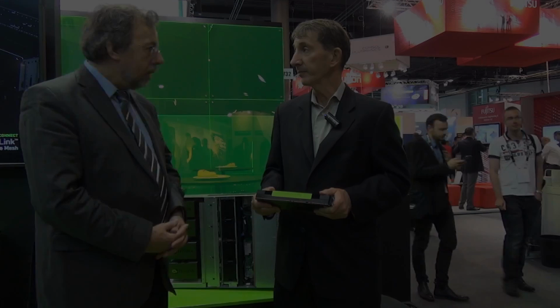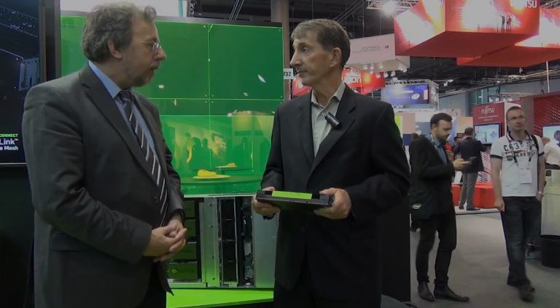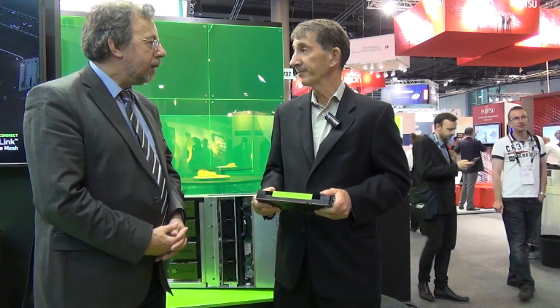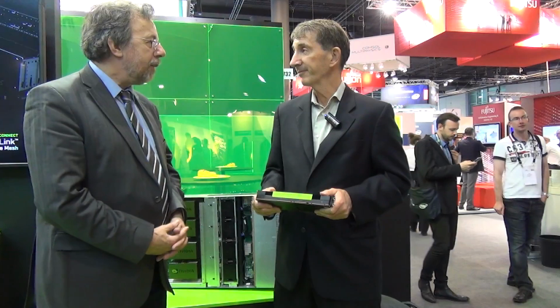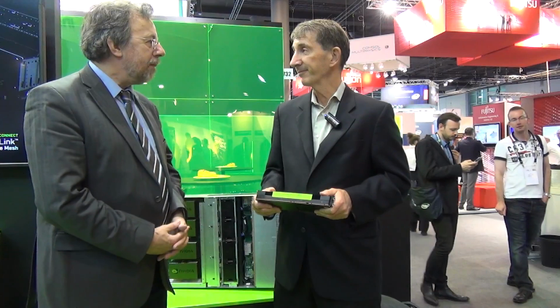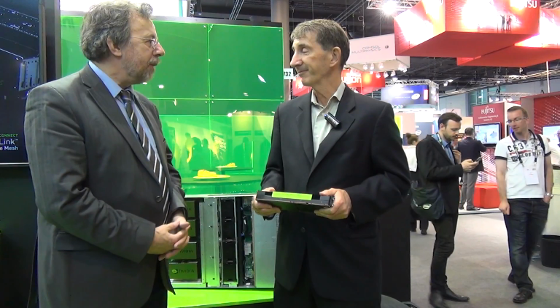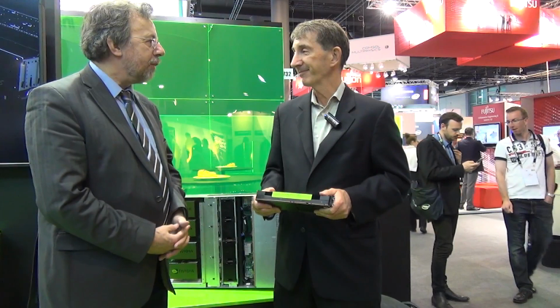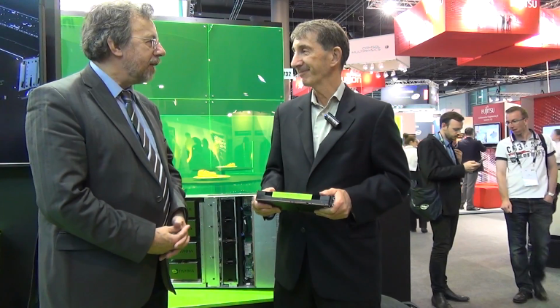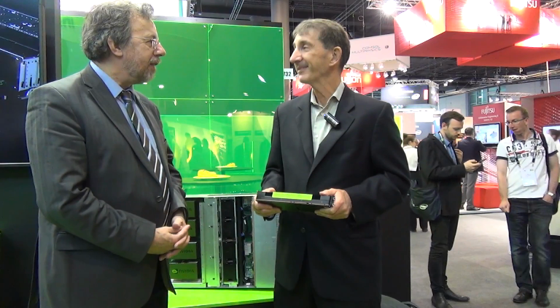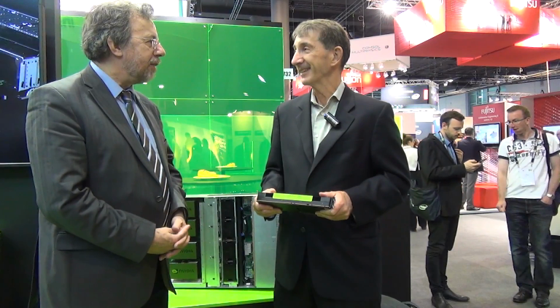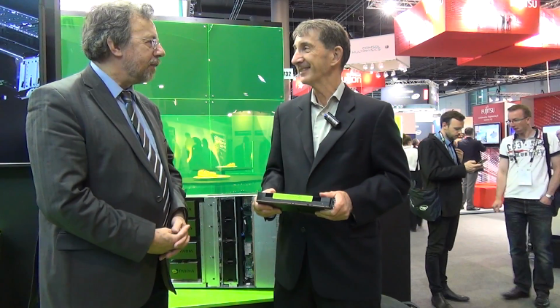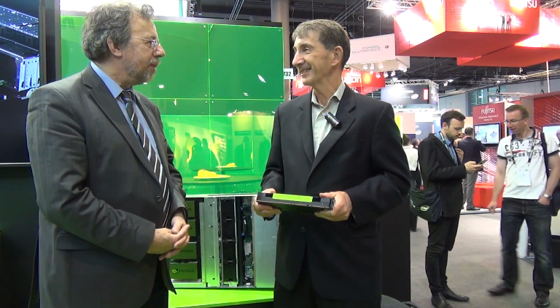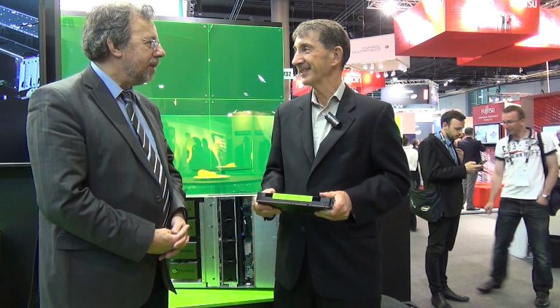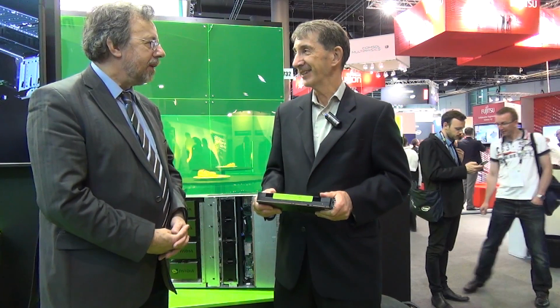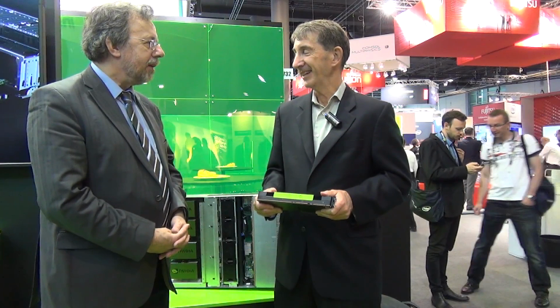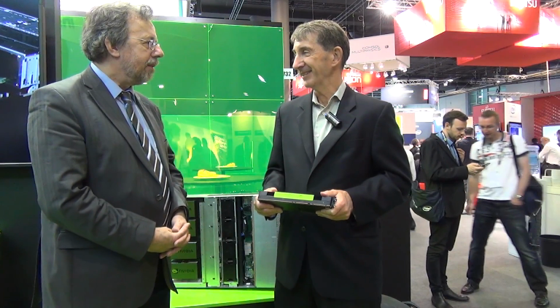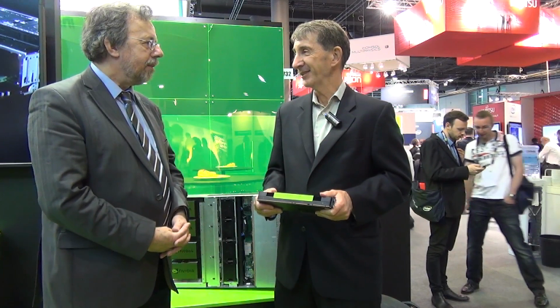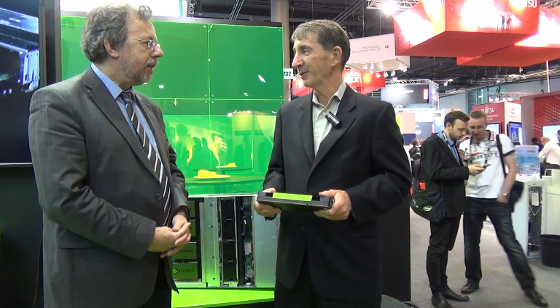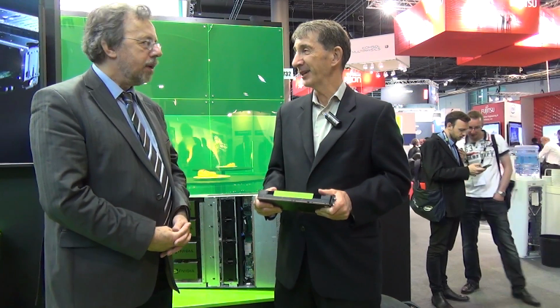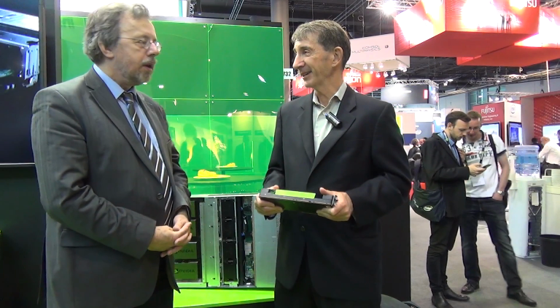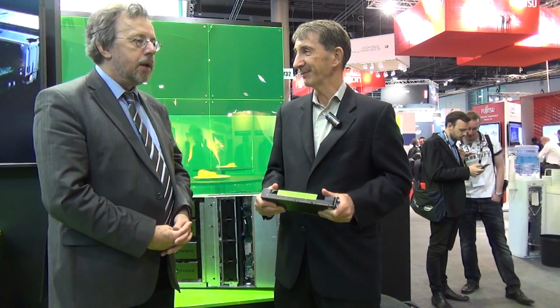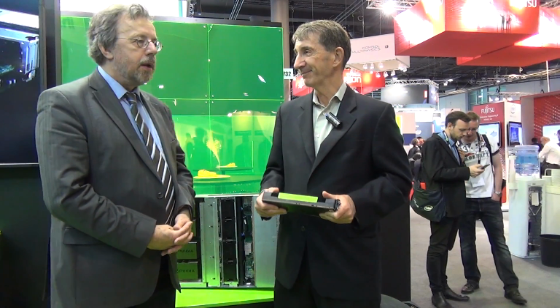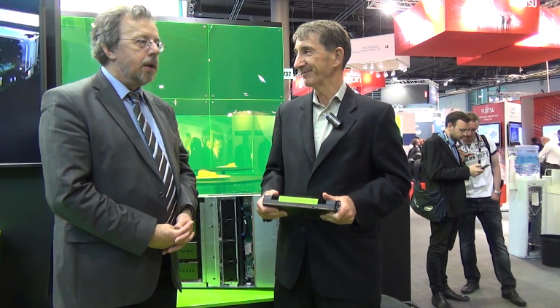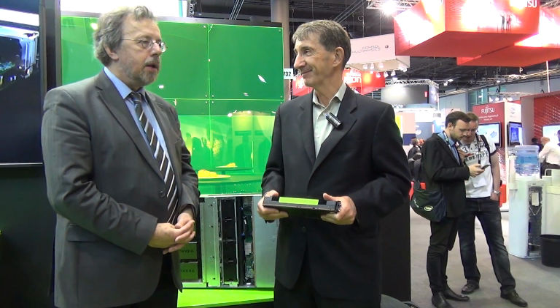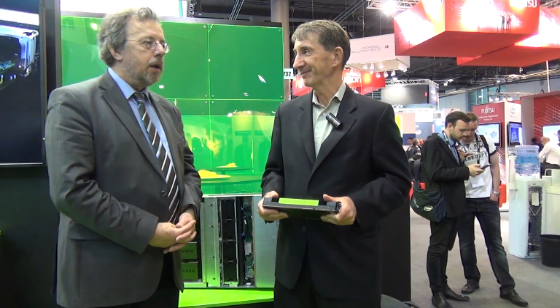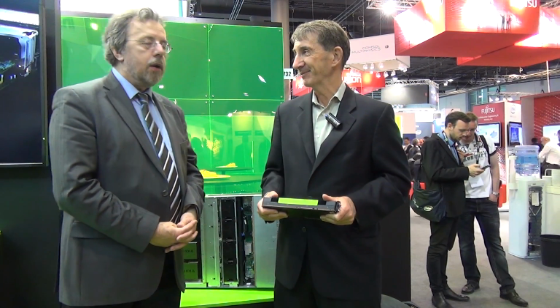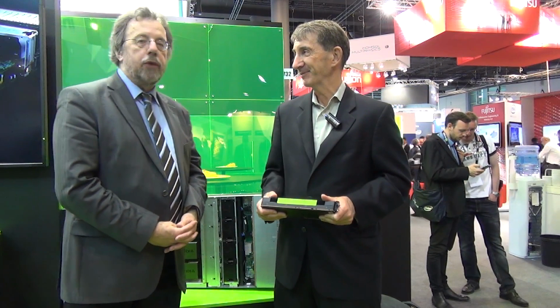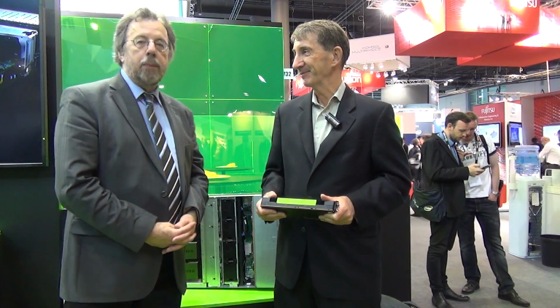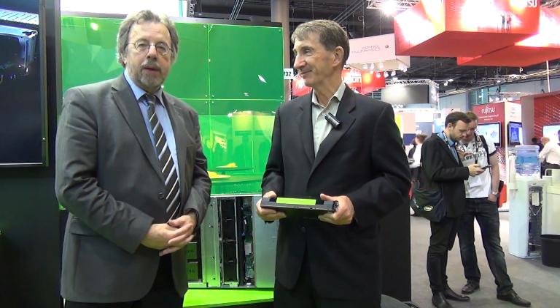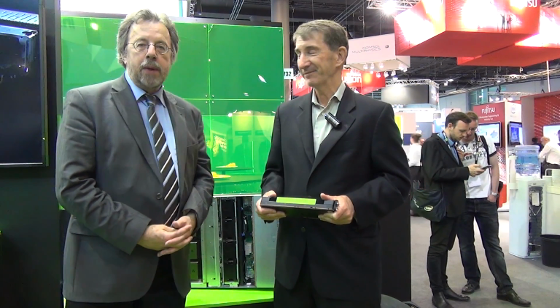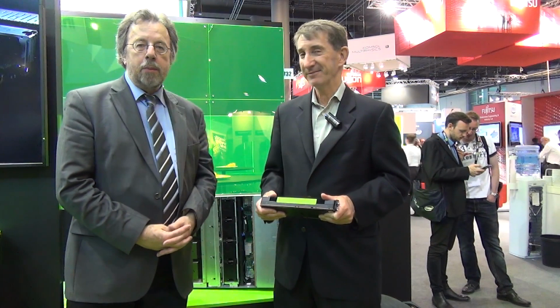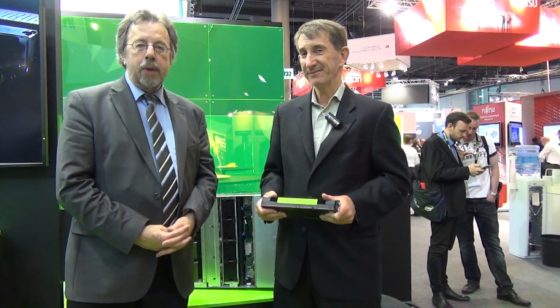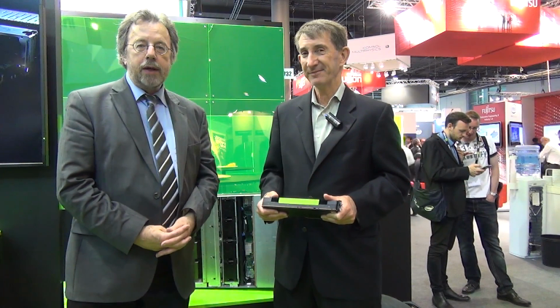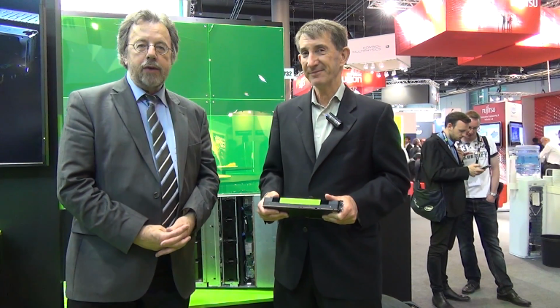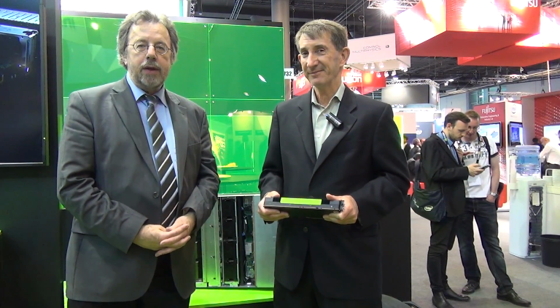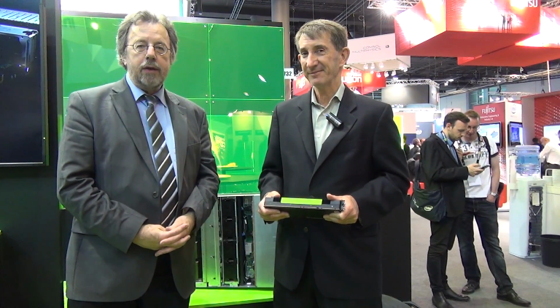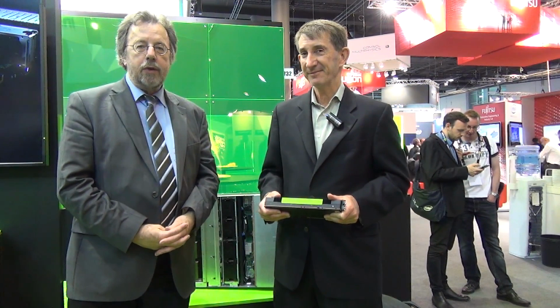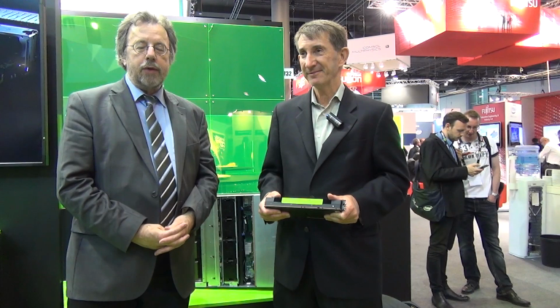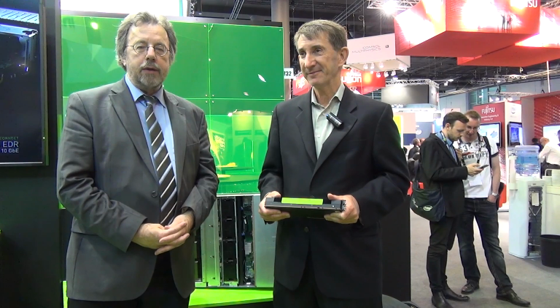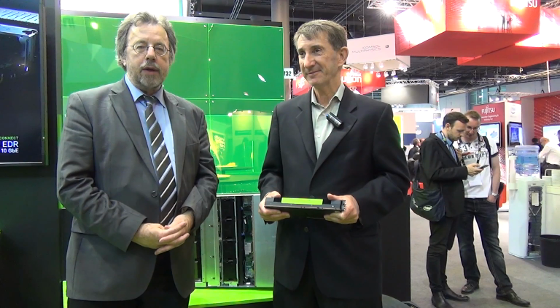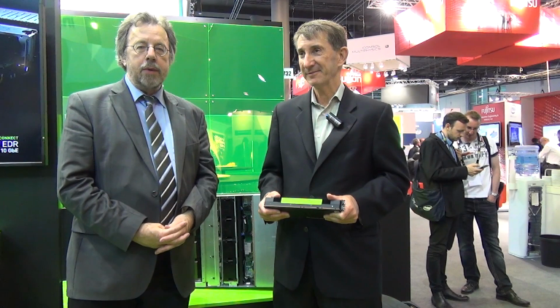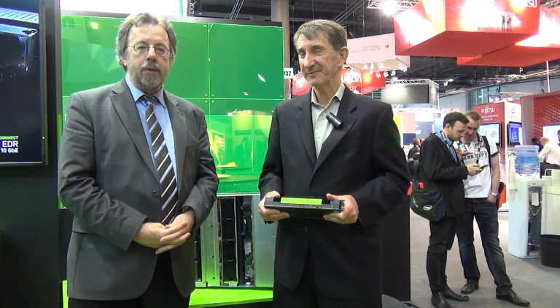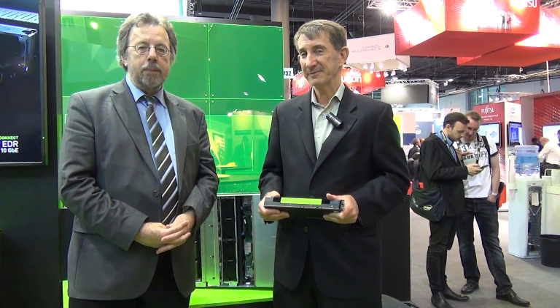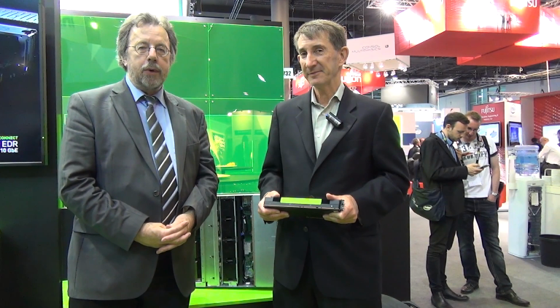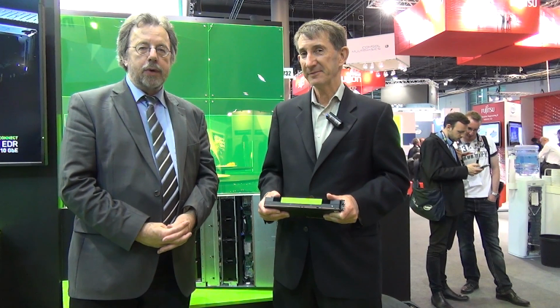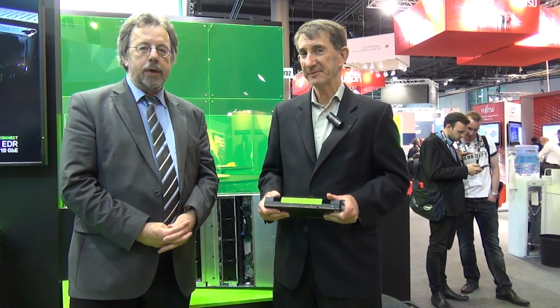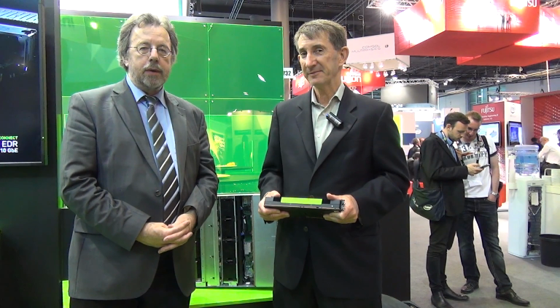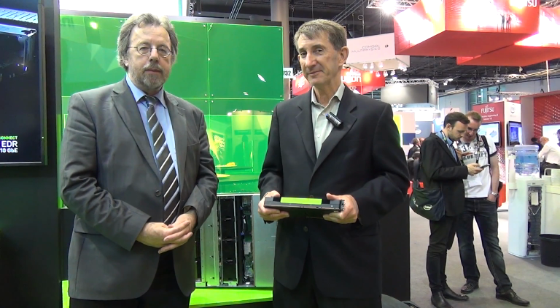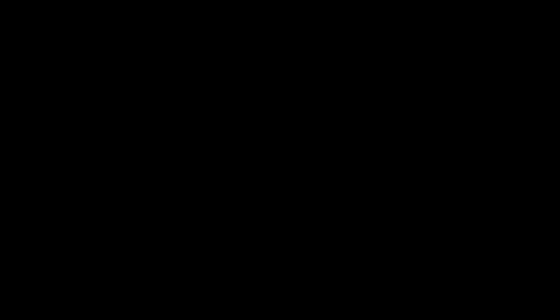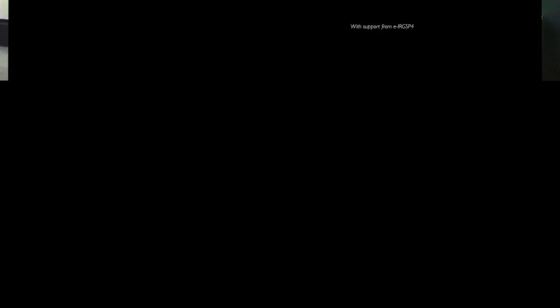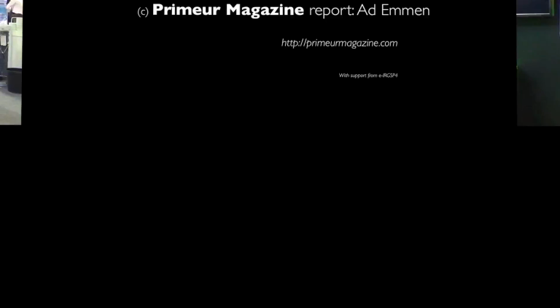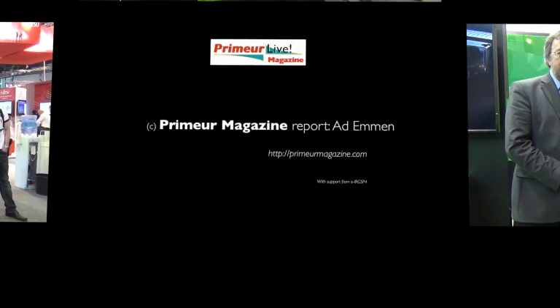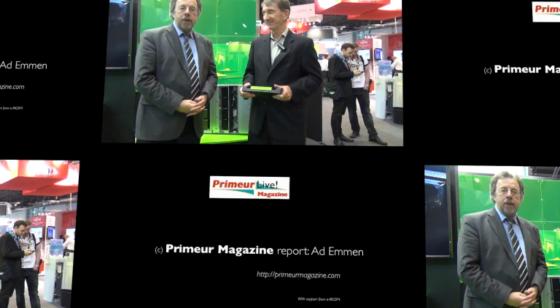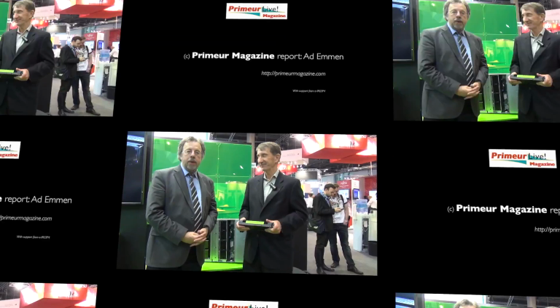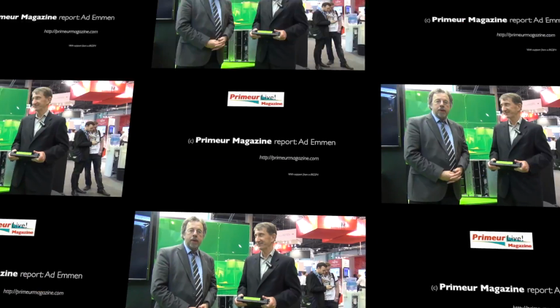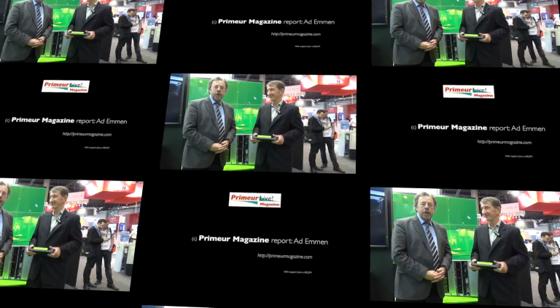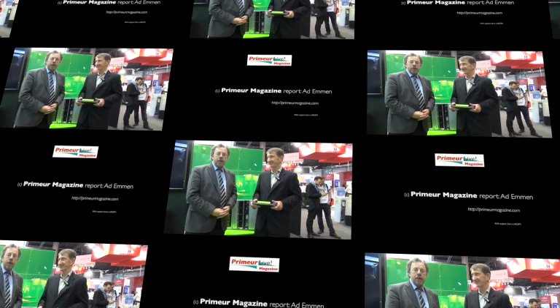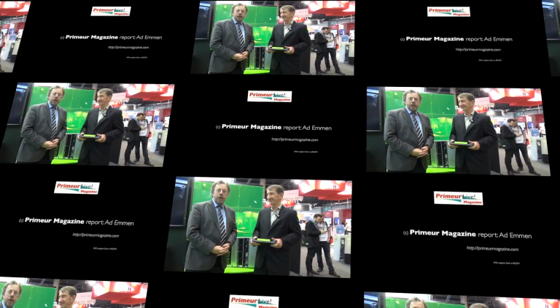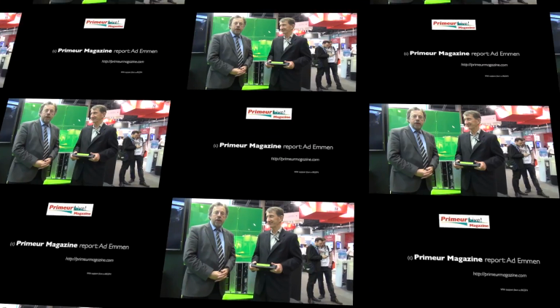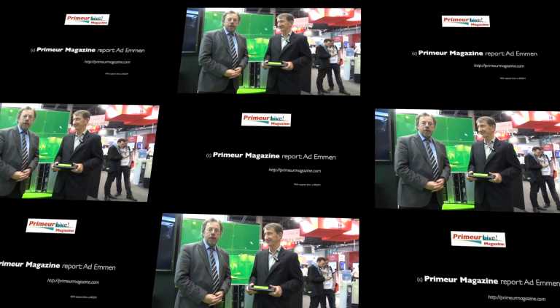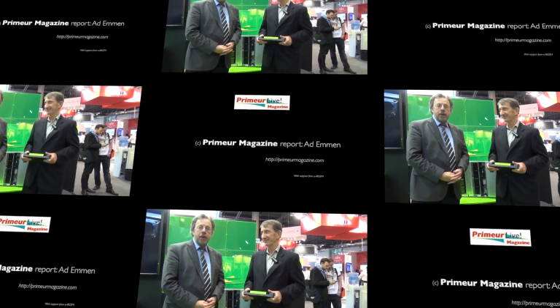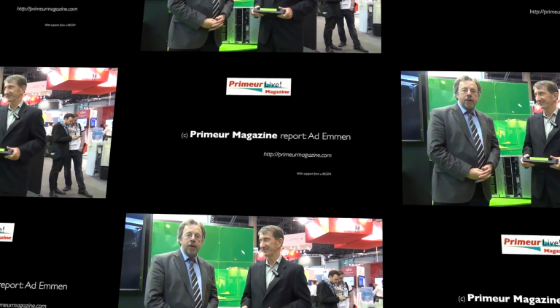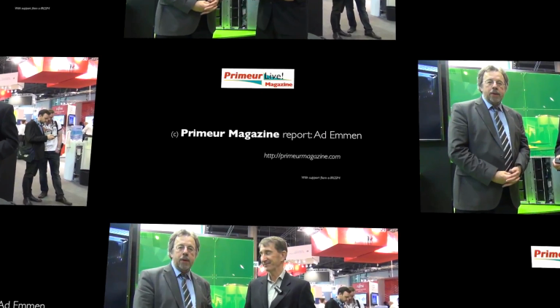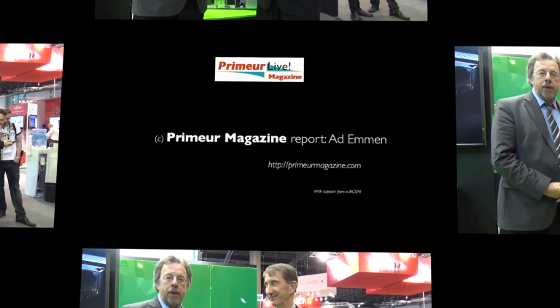Thank you very much for this interview. You're welcome. For Premier Magazine, this was Ataman Report.